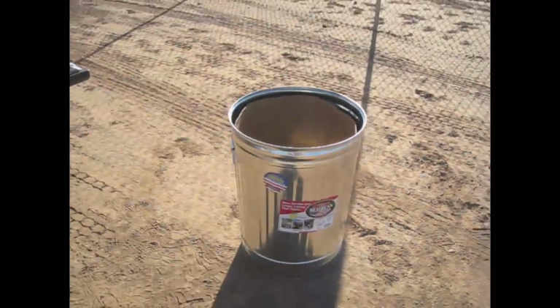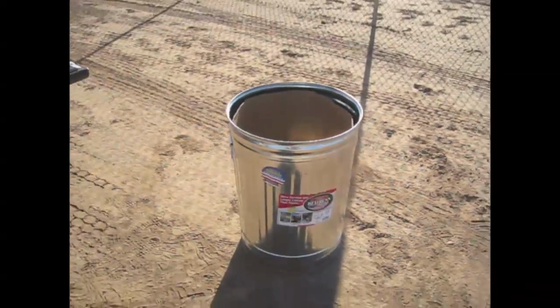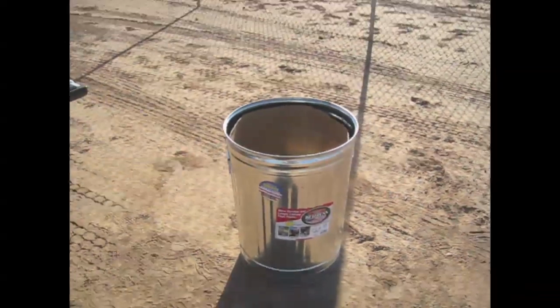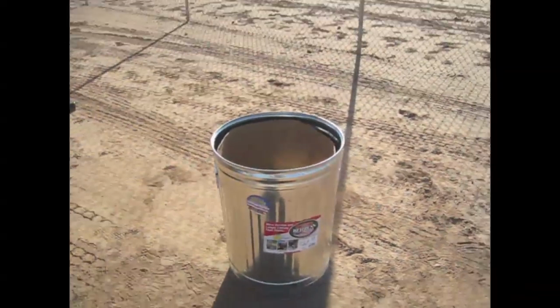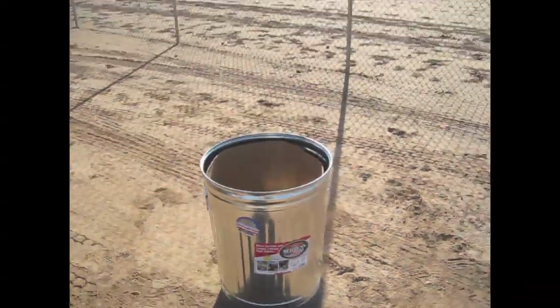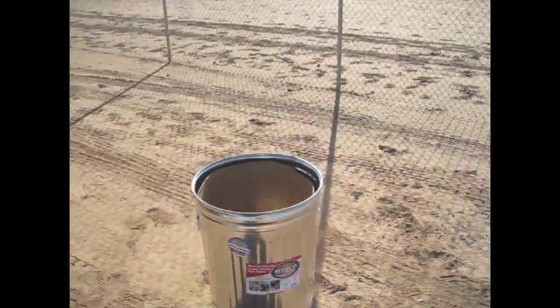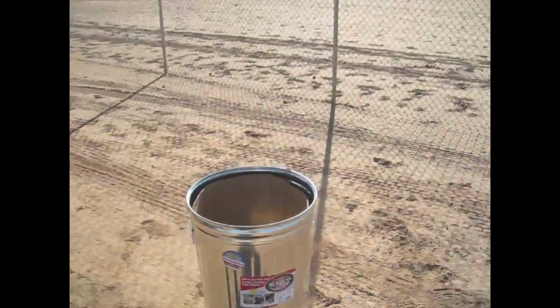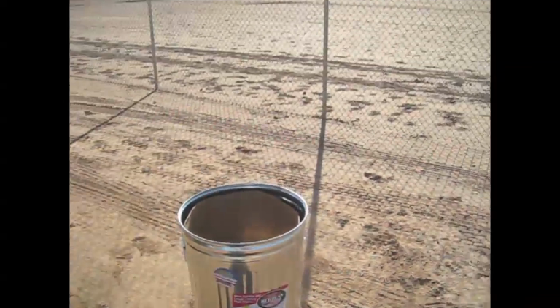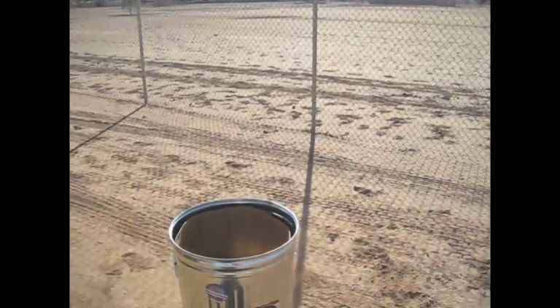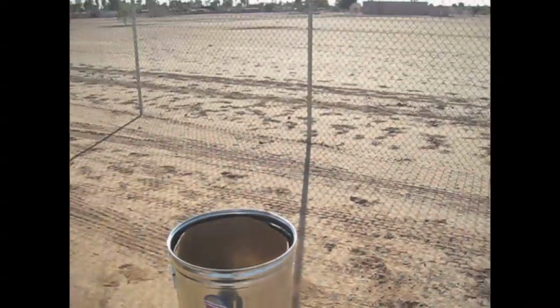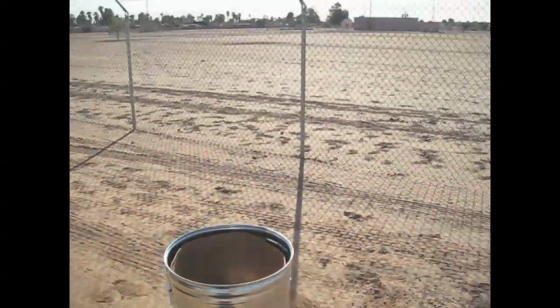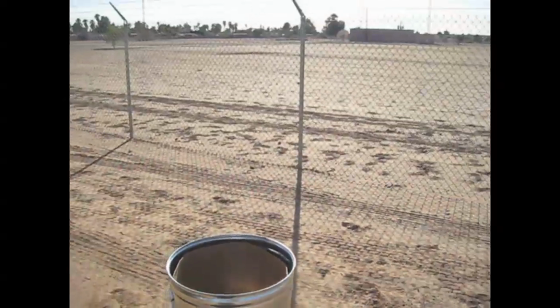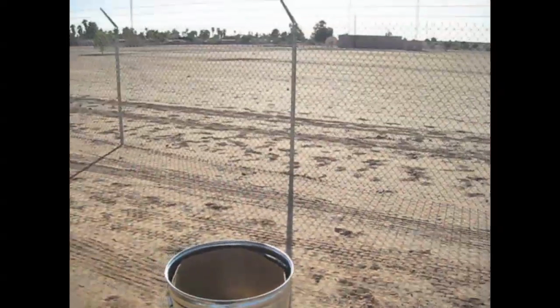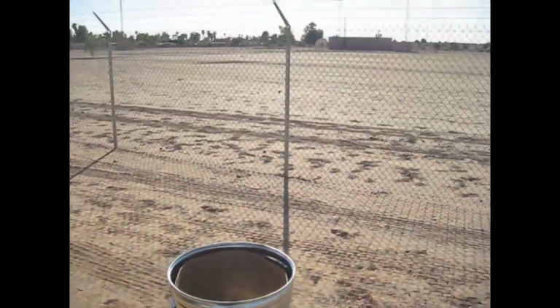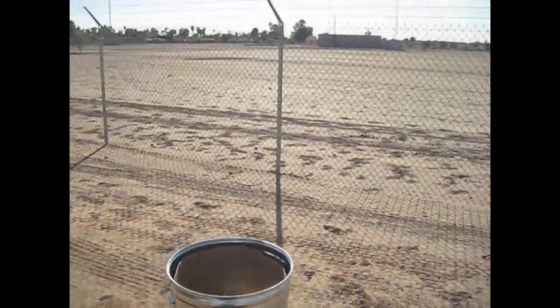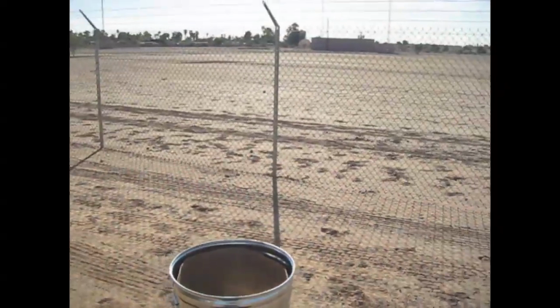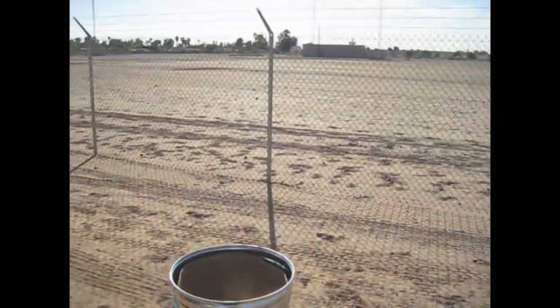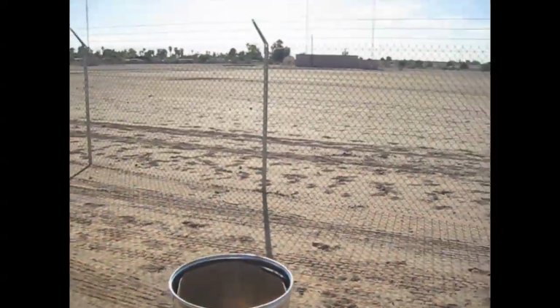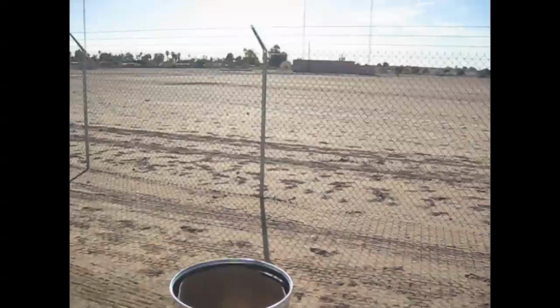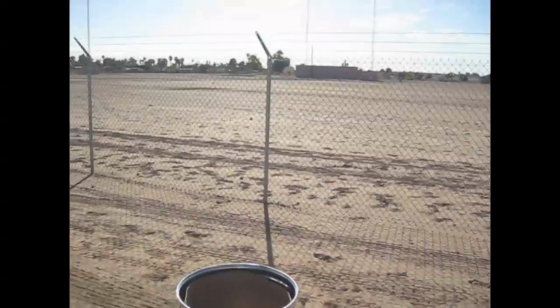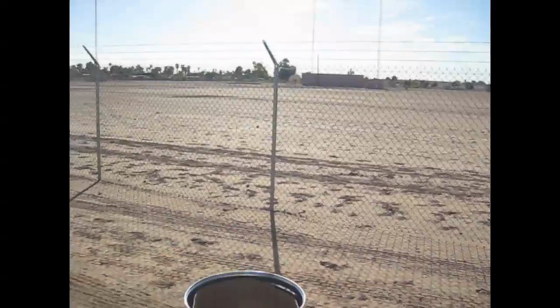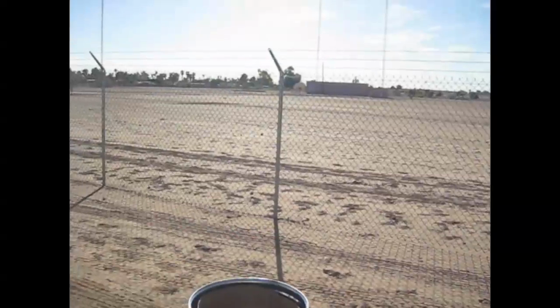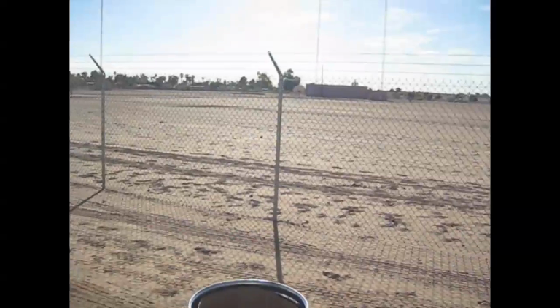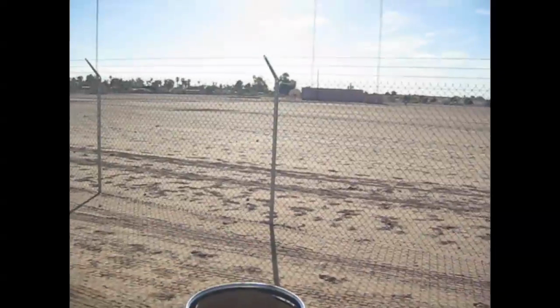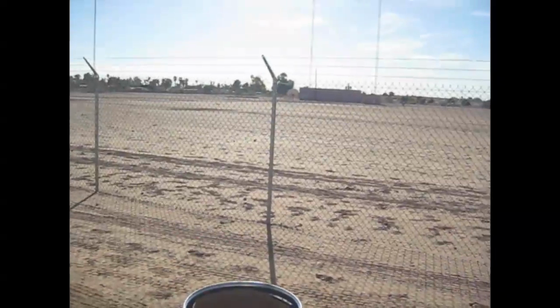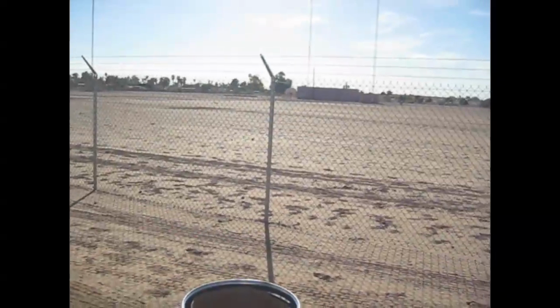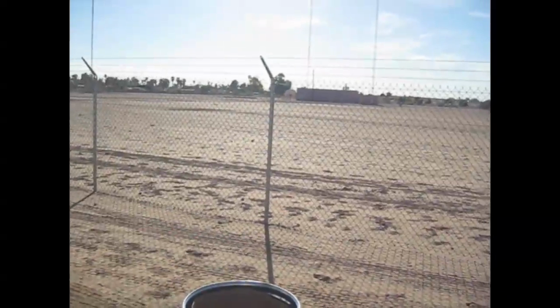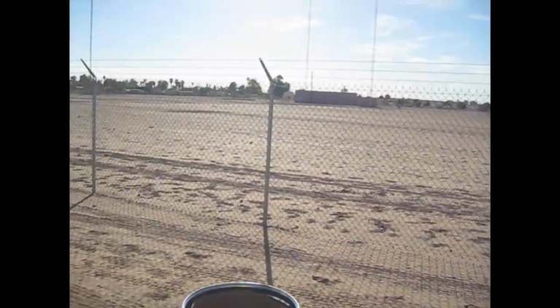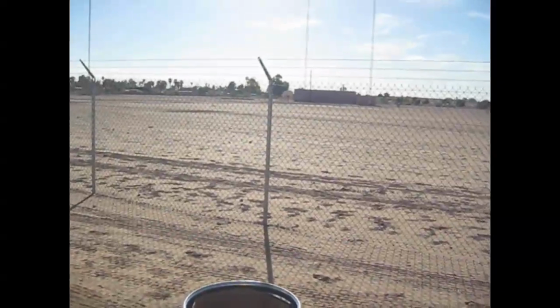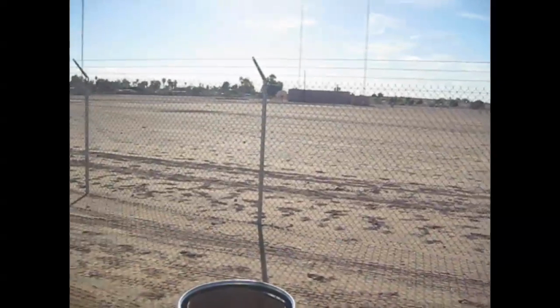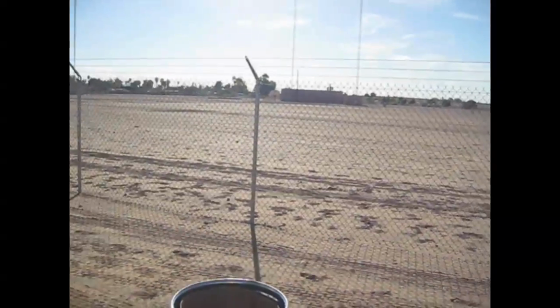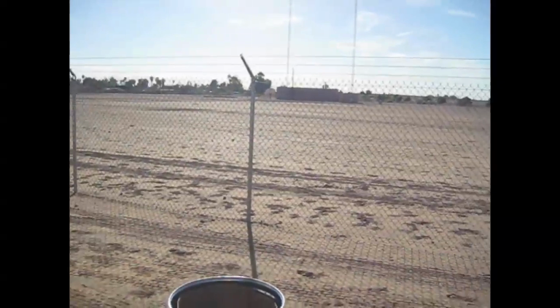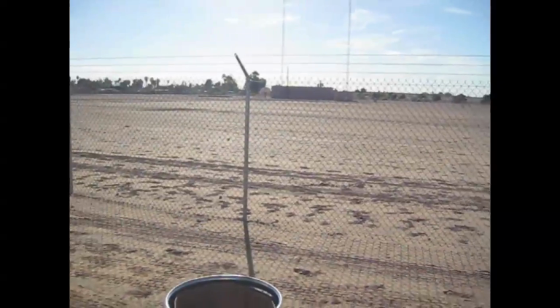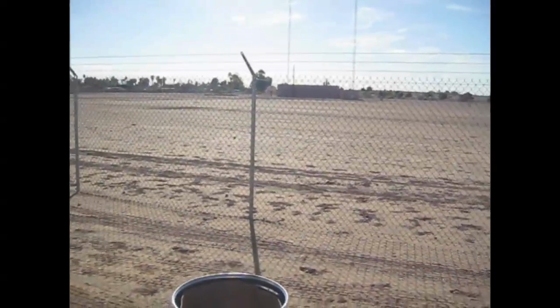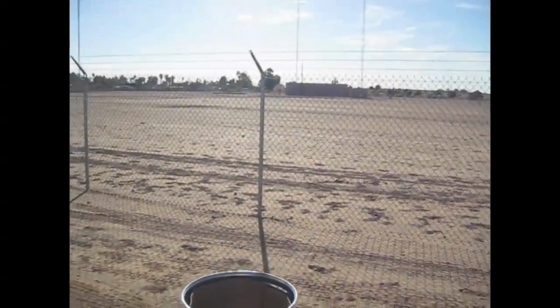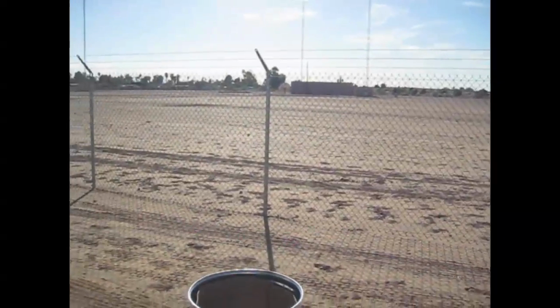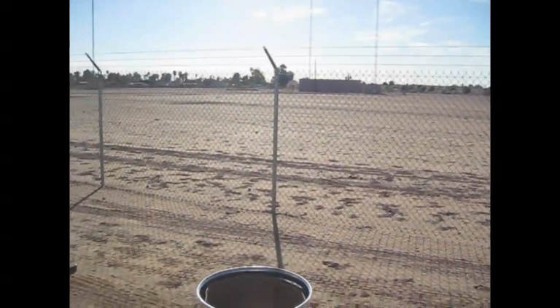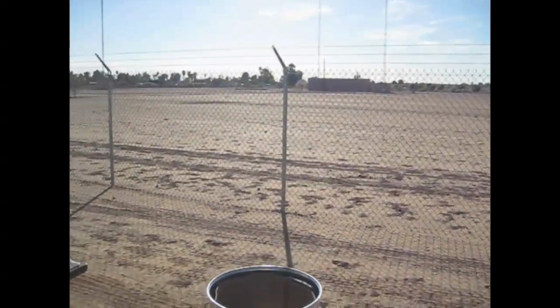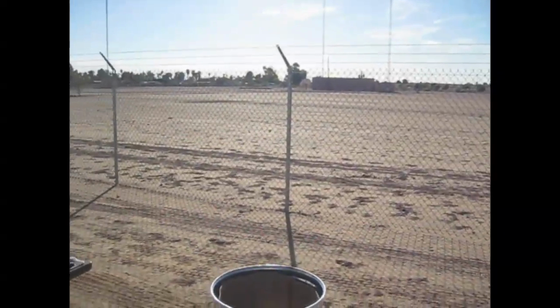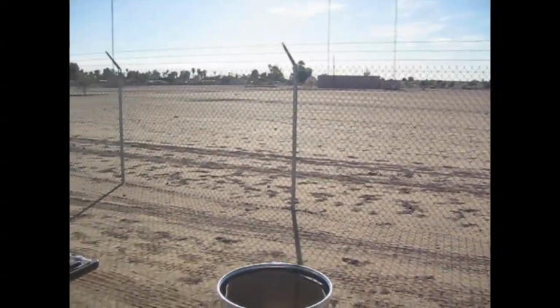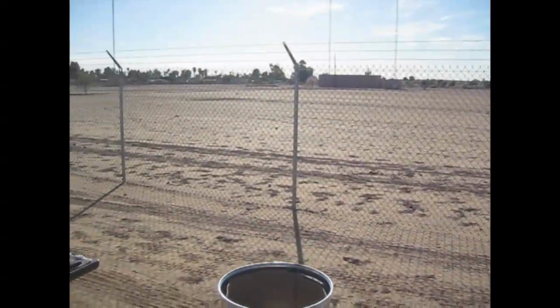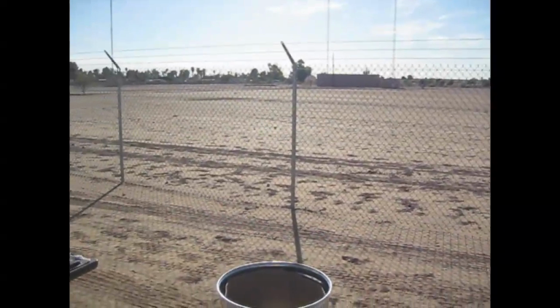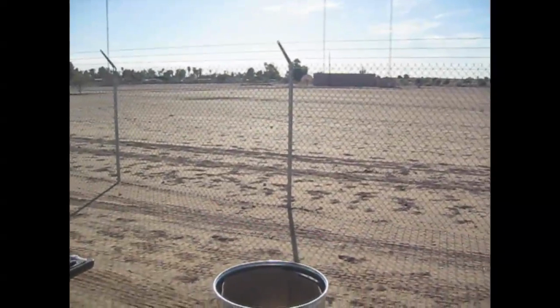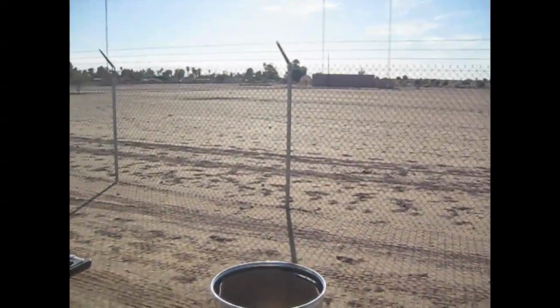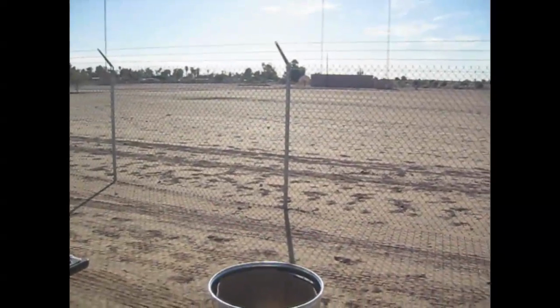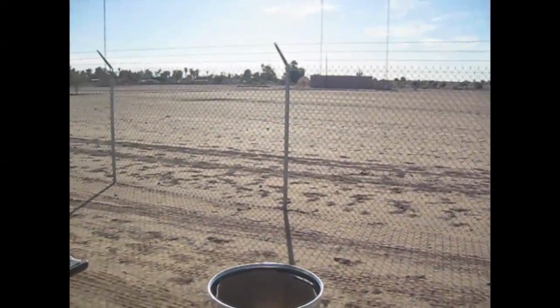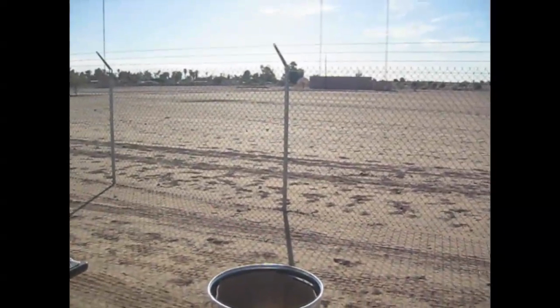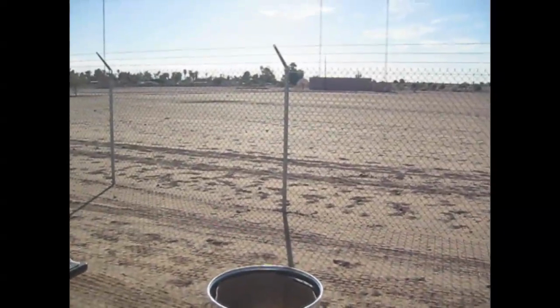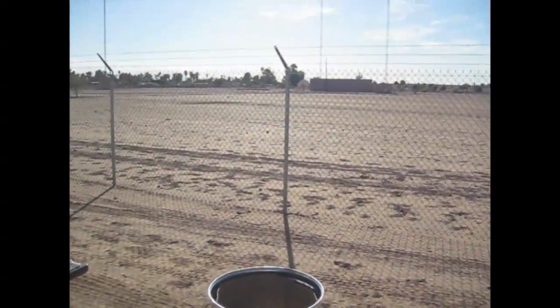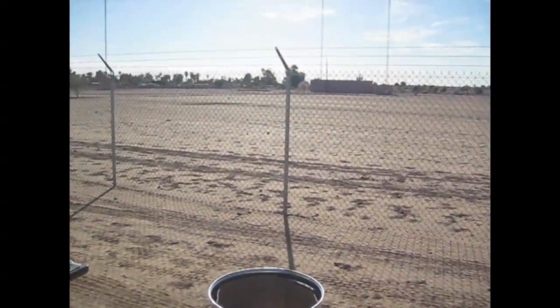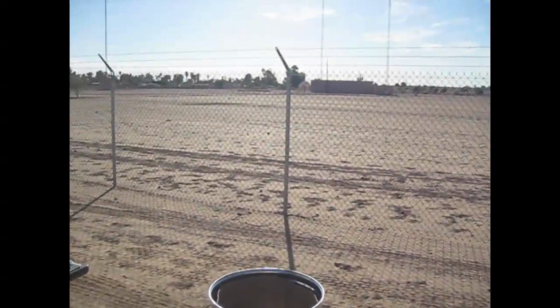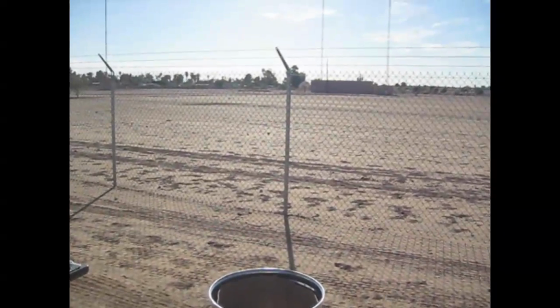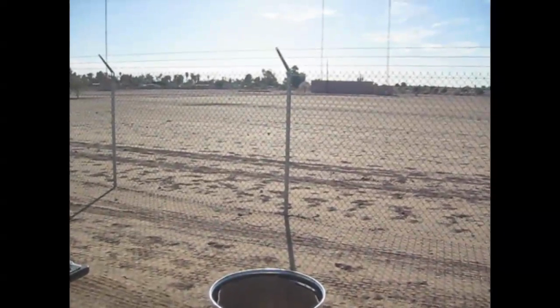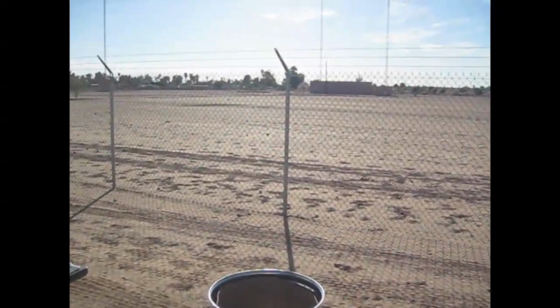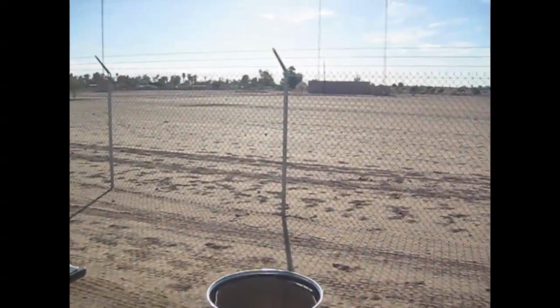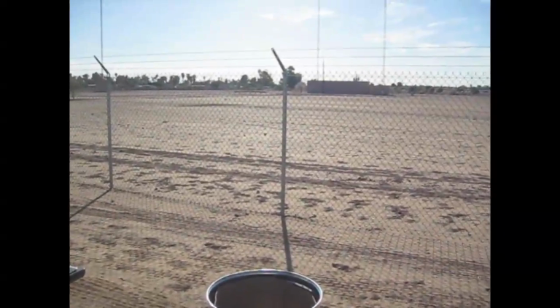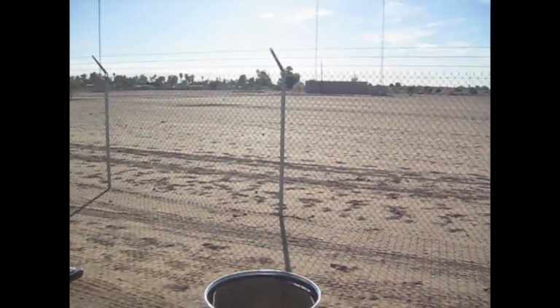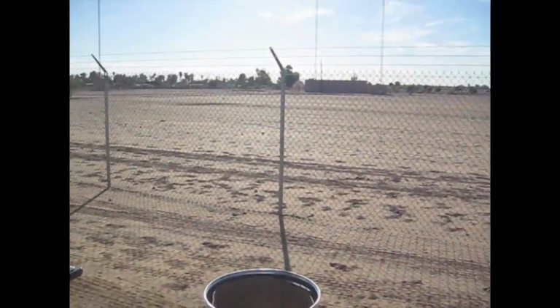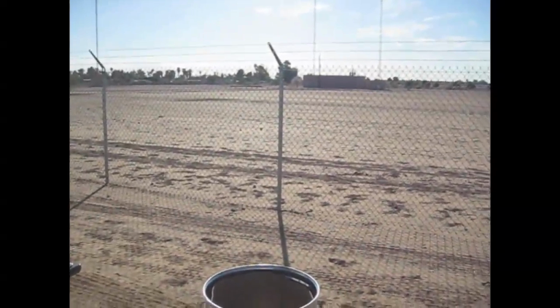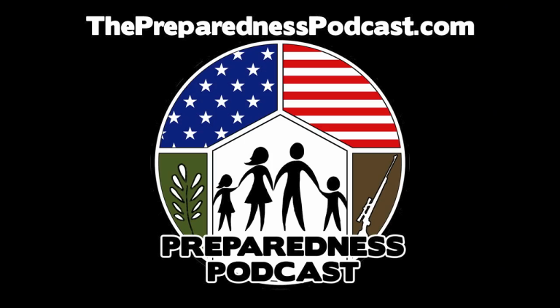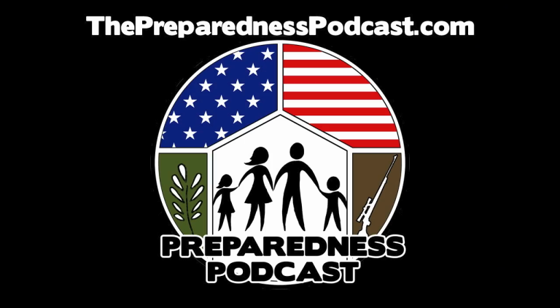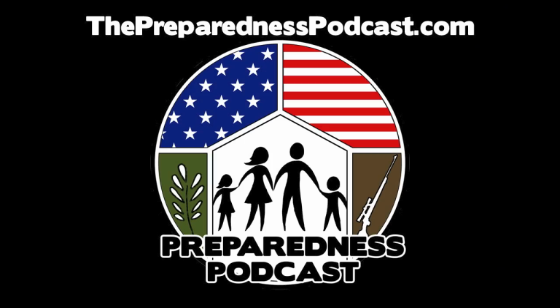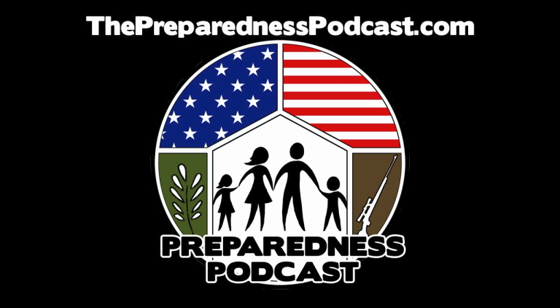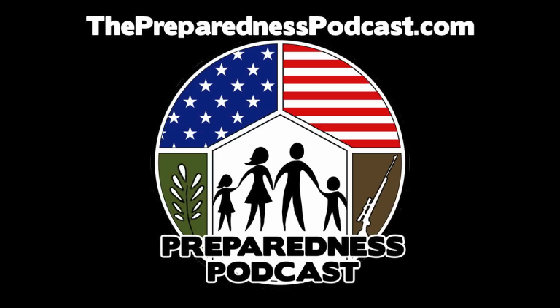This is Rob Hannes for the Preparedness Podcast, out here testing Faraday cages. Thank you.